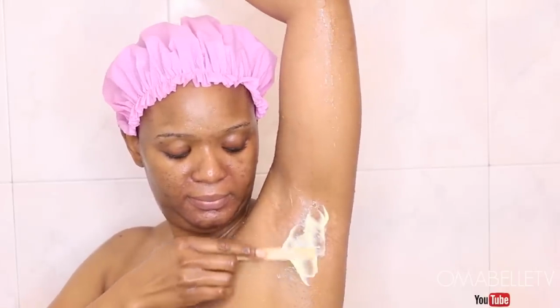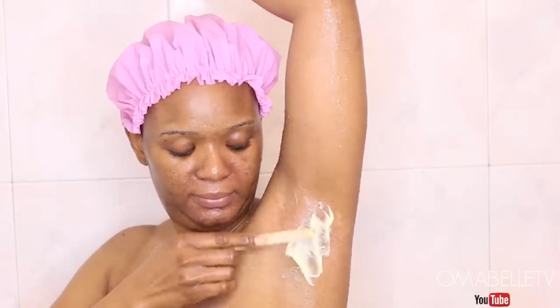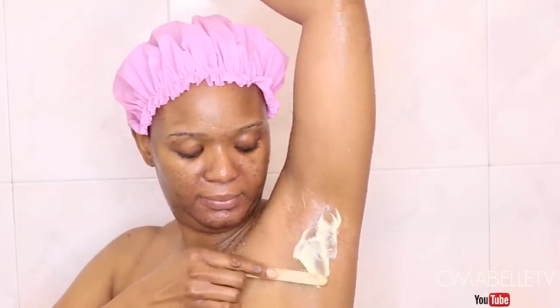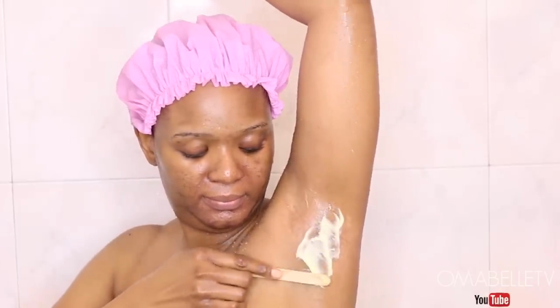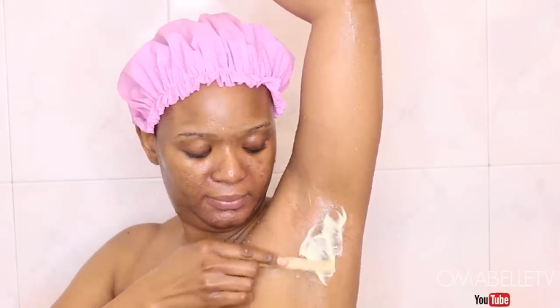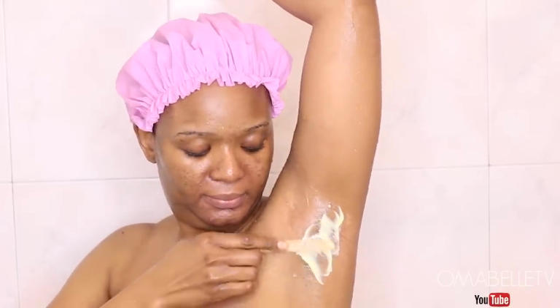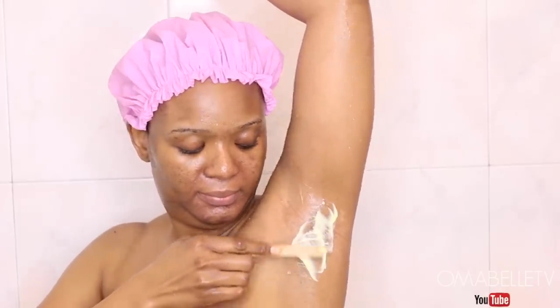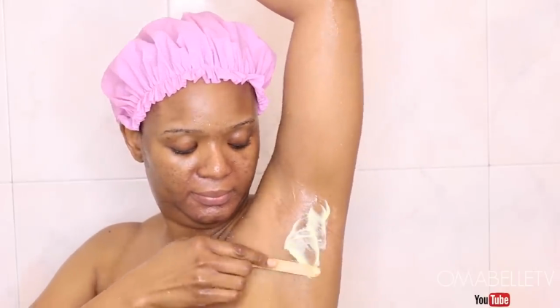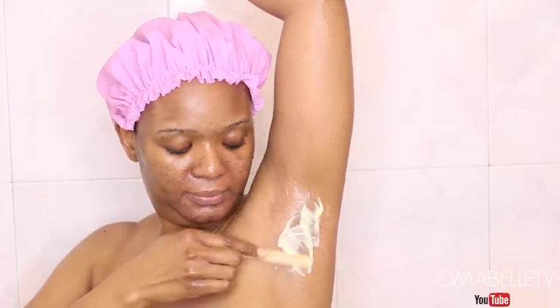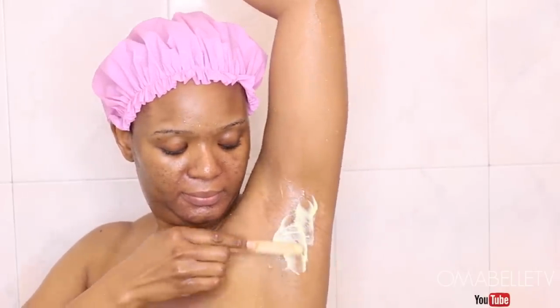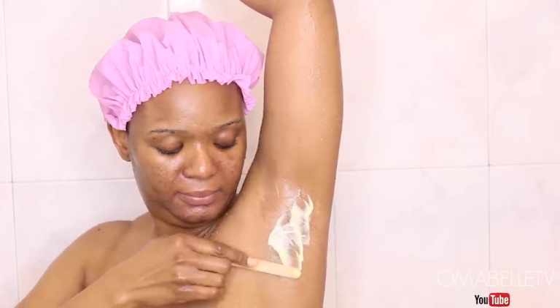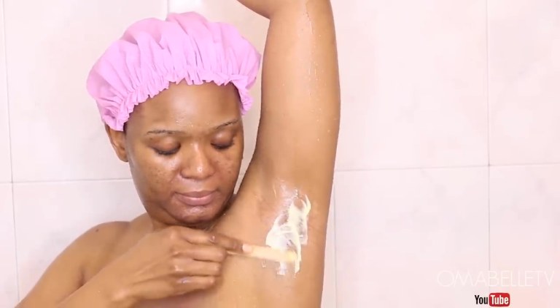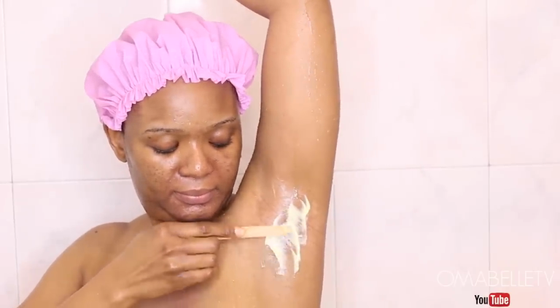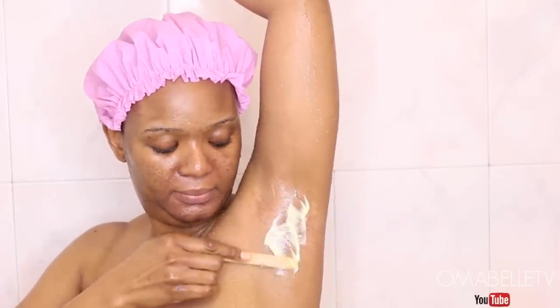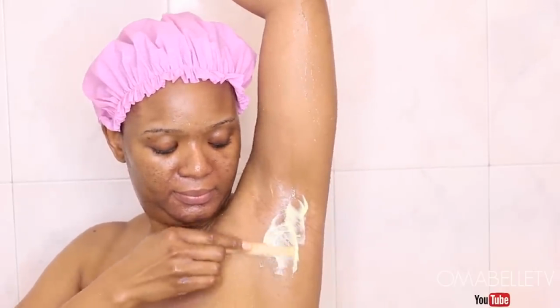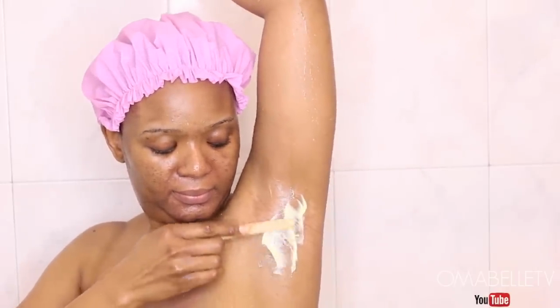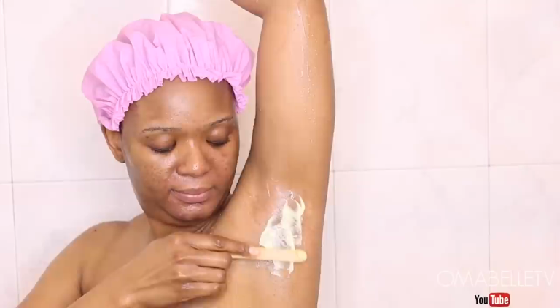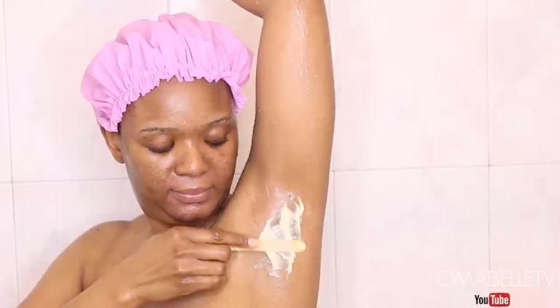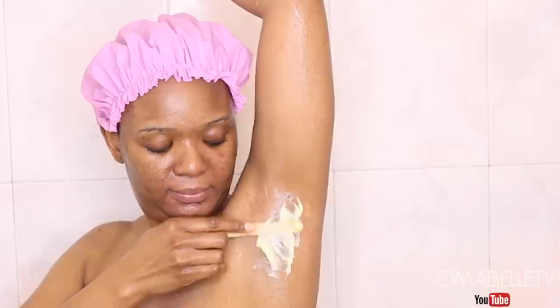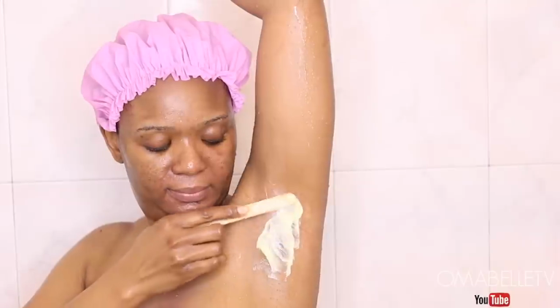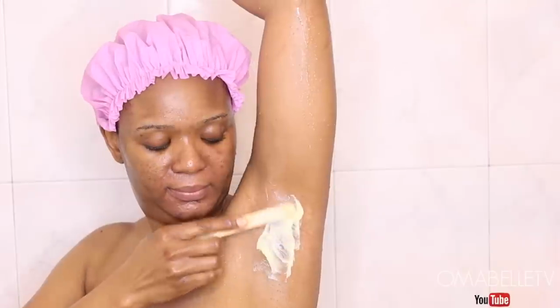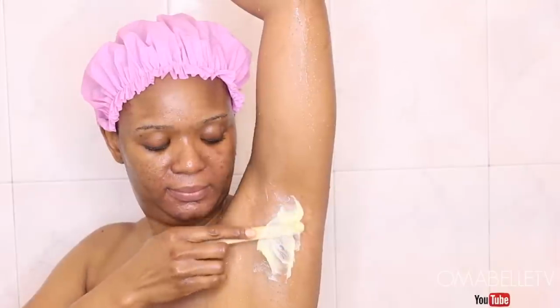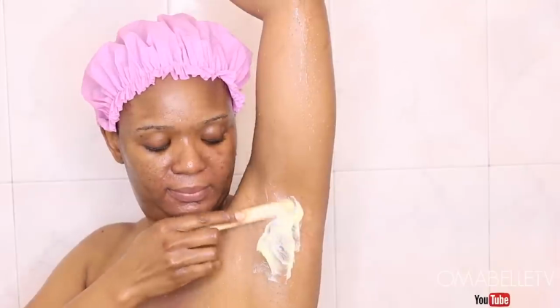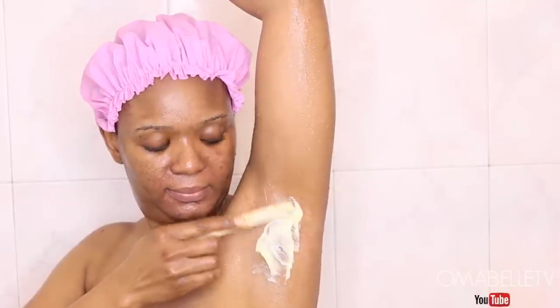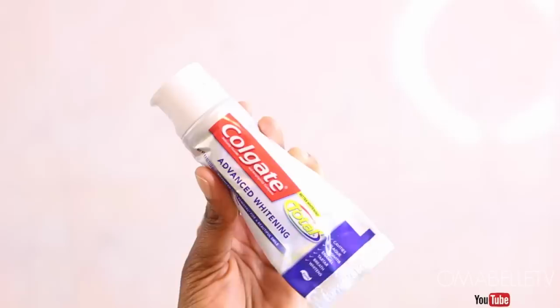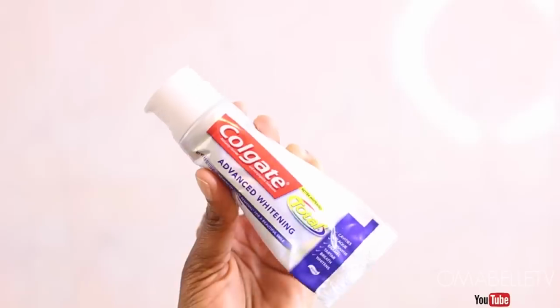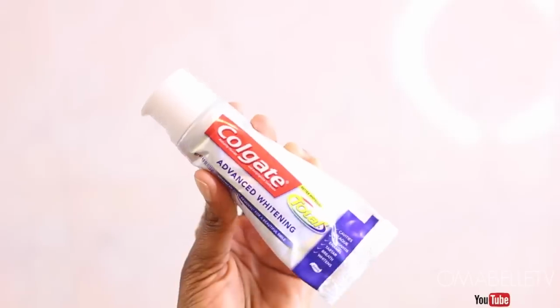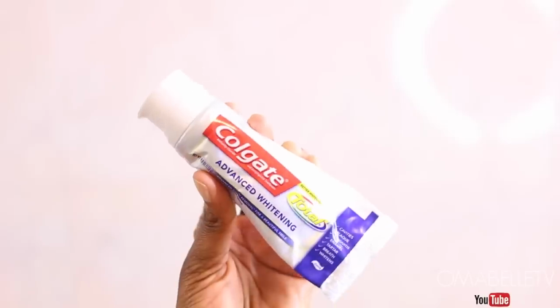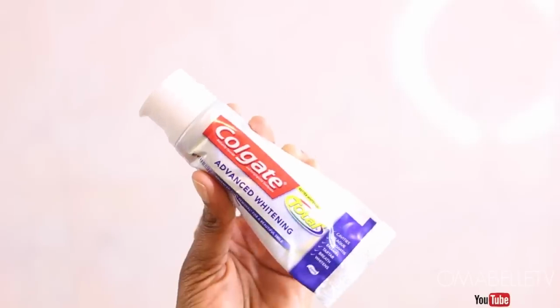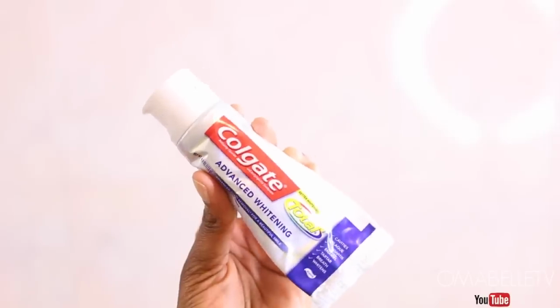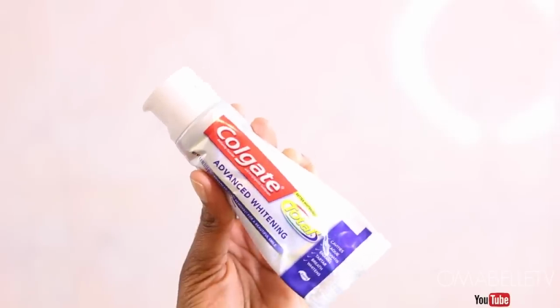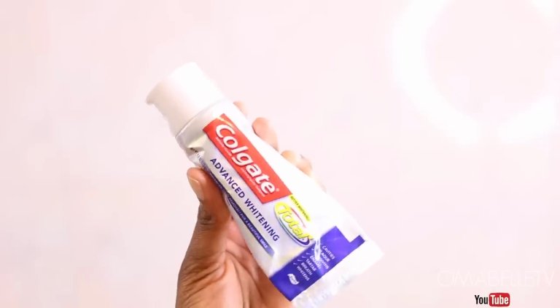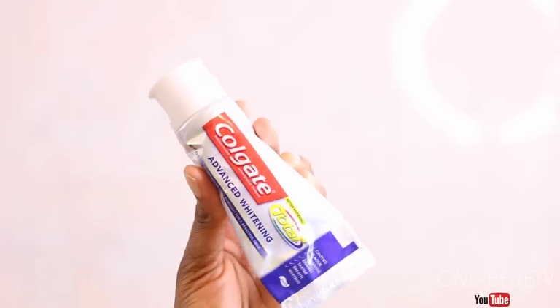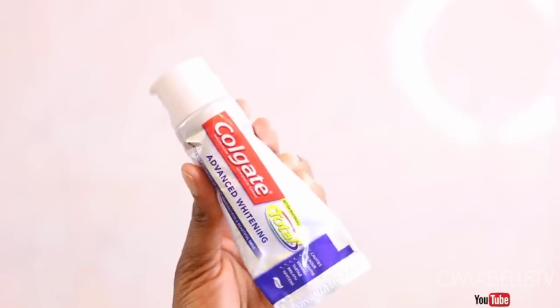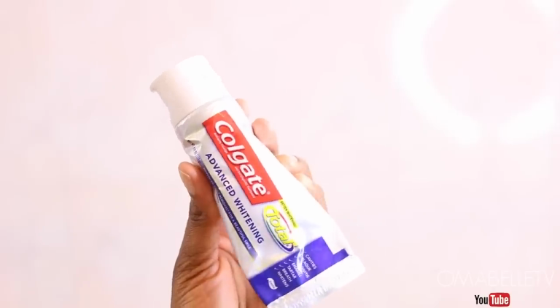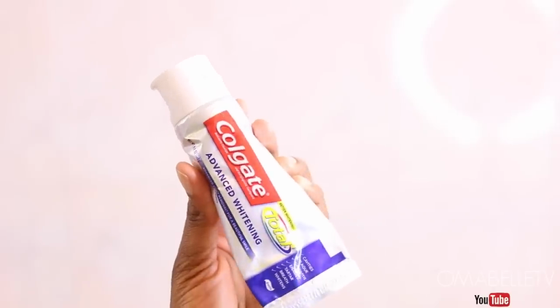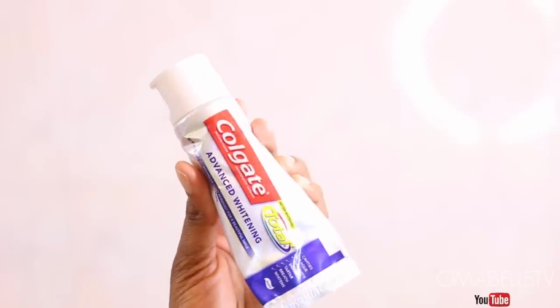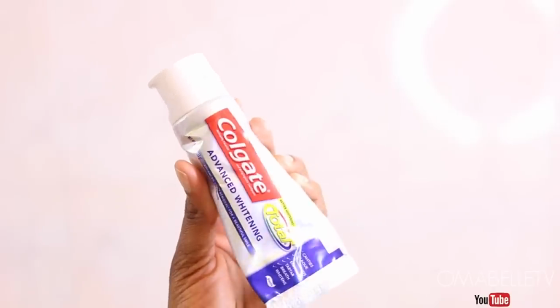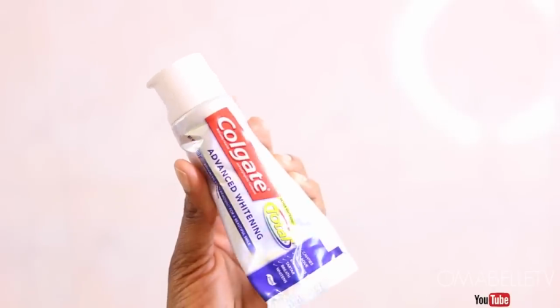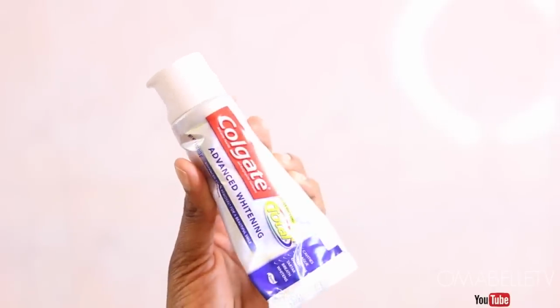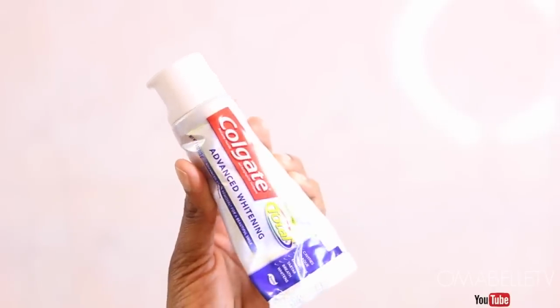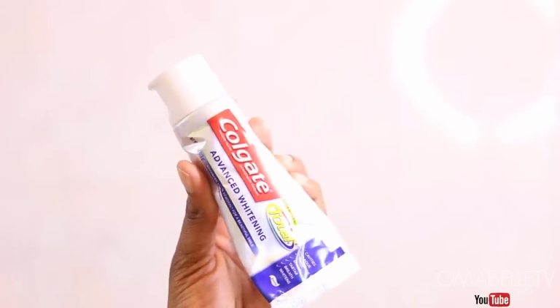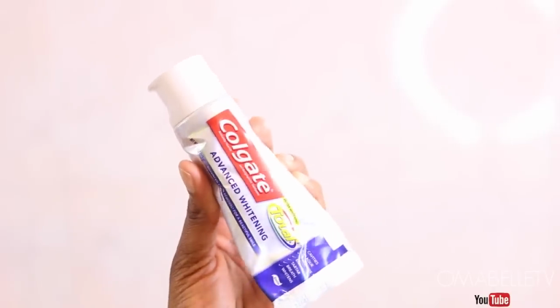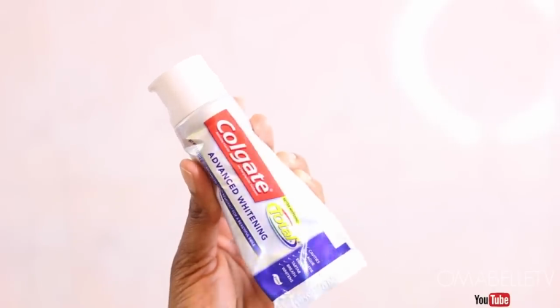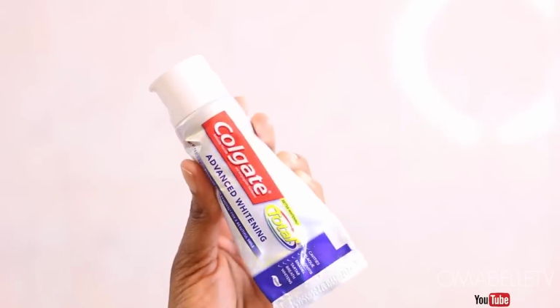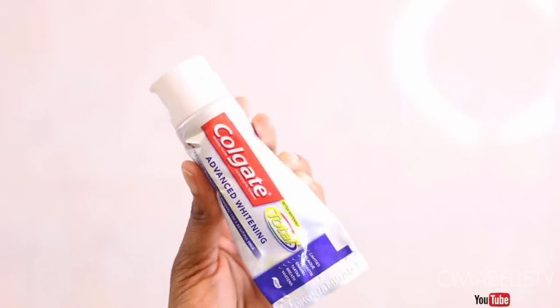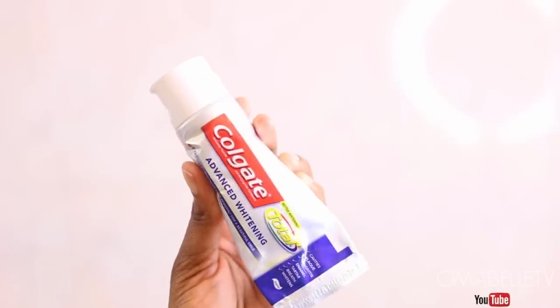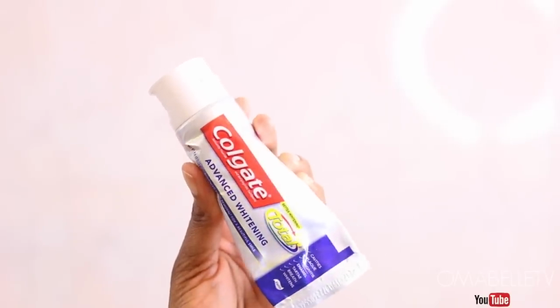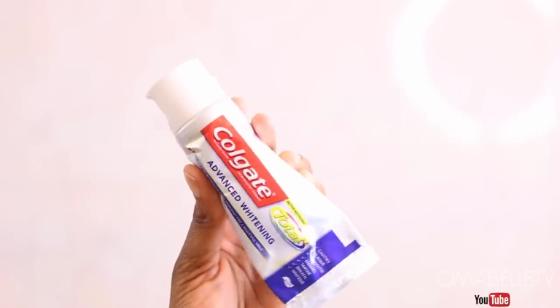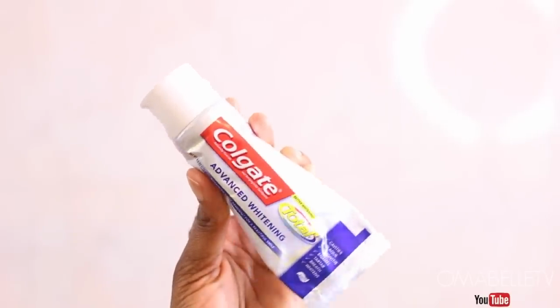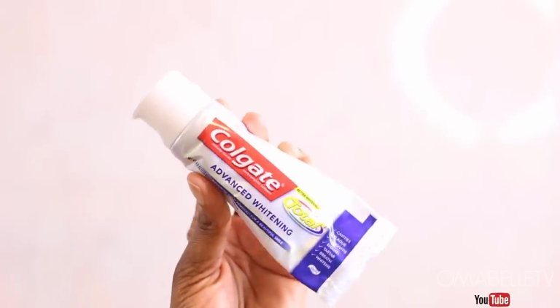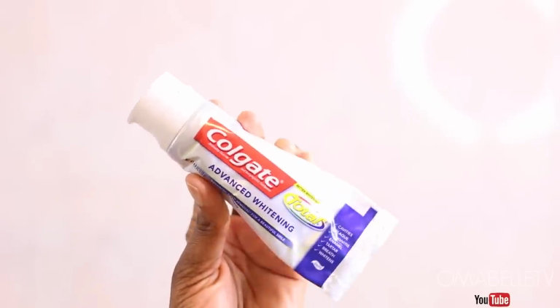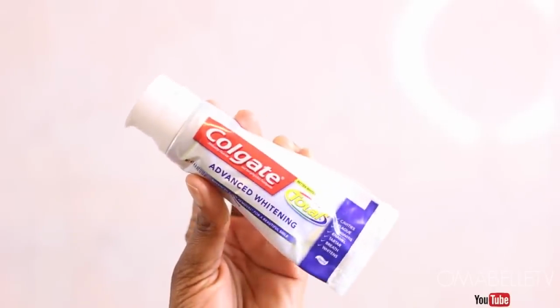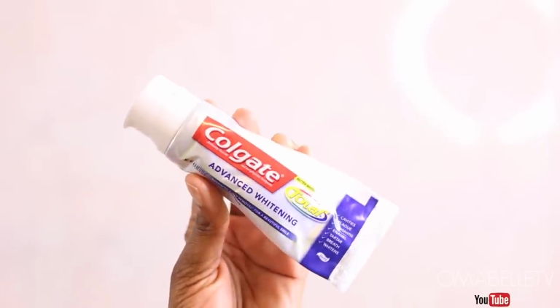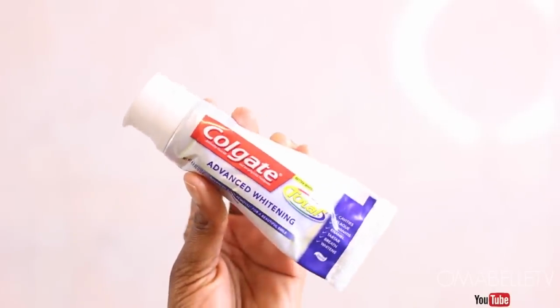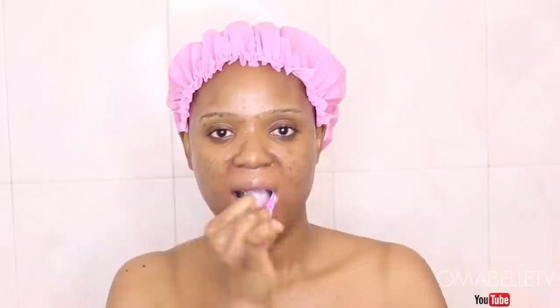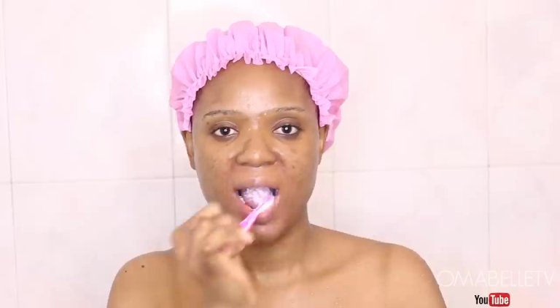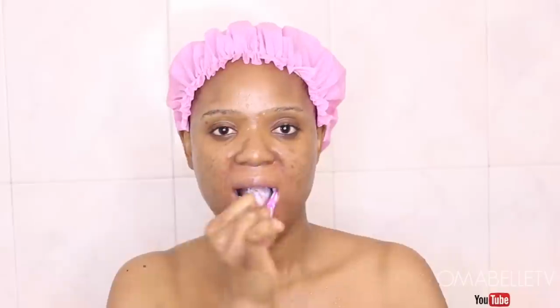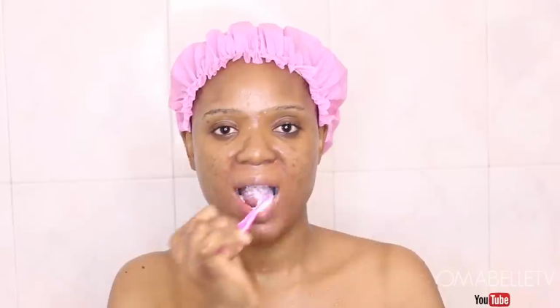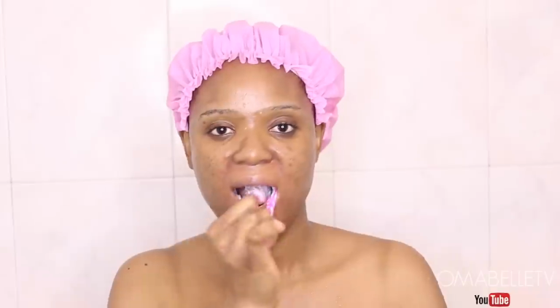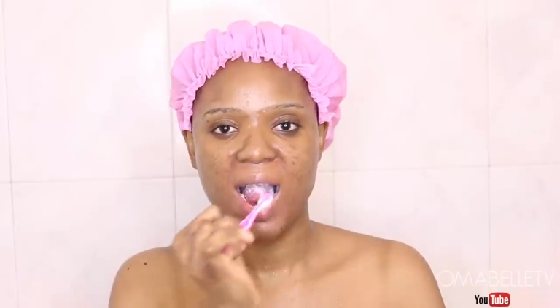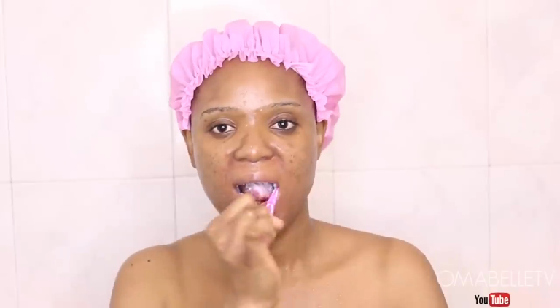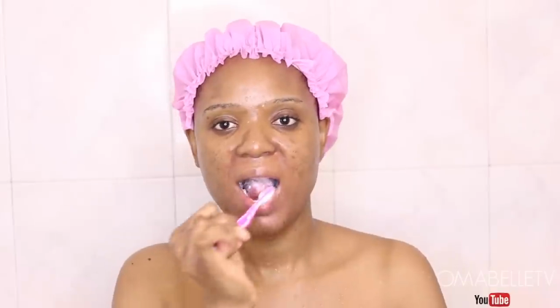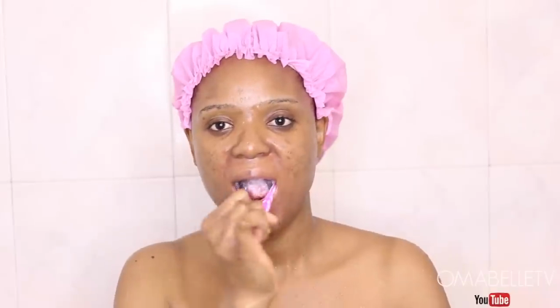Then I move on to brush my teeth, and for my teeth I love using Colgate Advanced Whitening toothpaste.